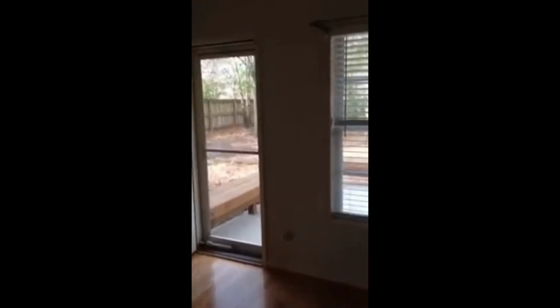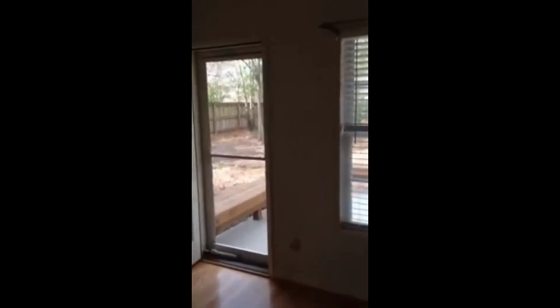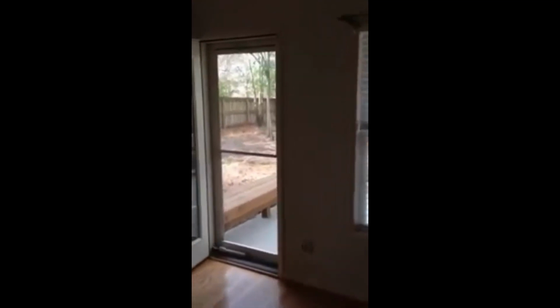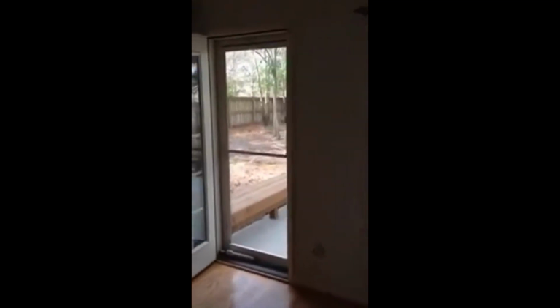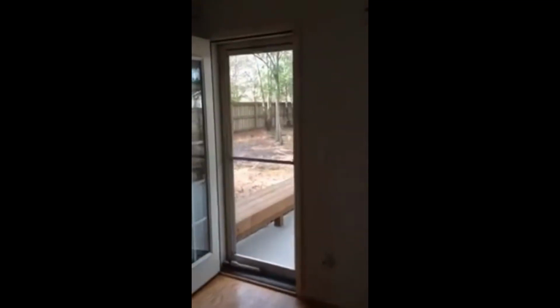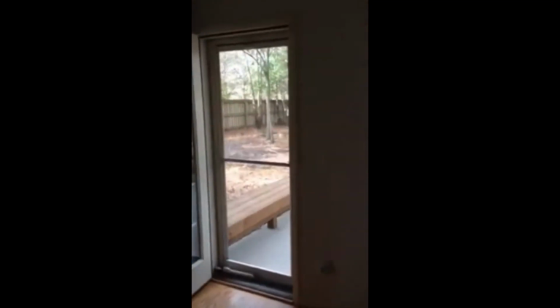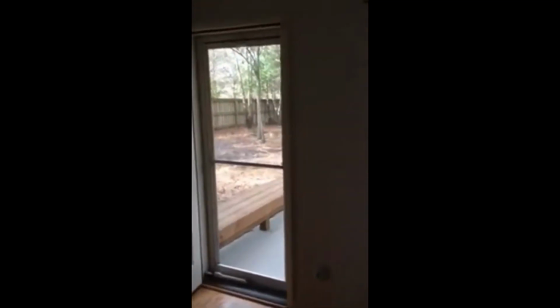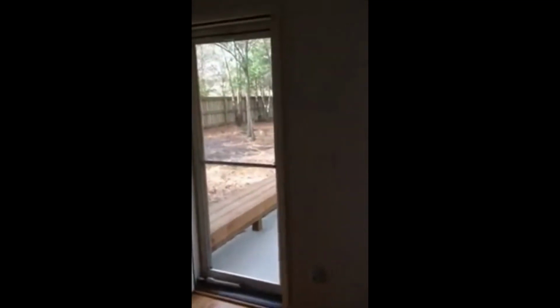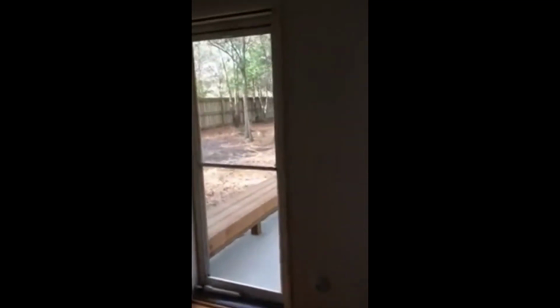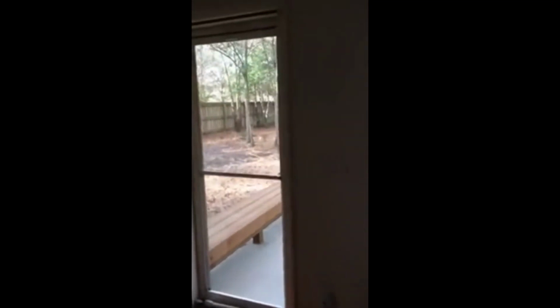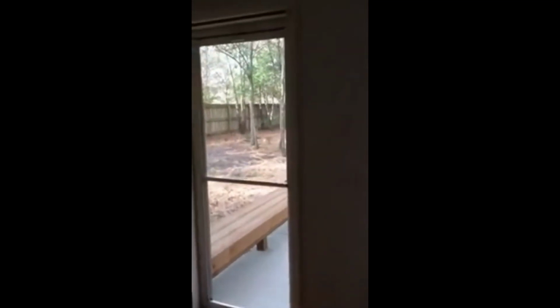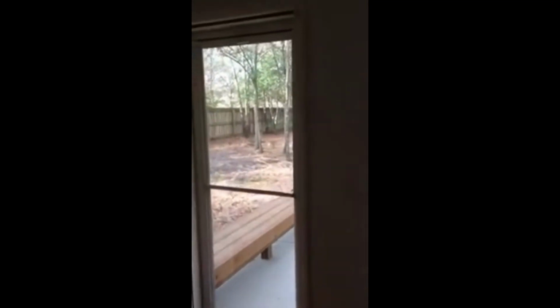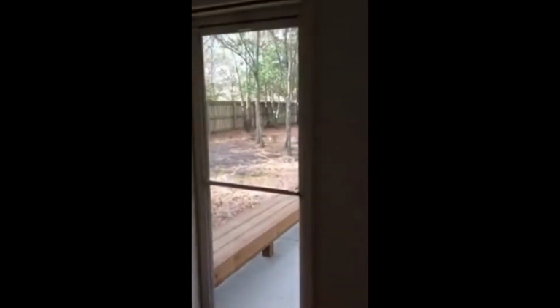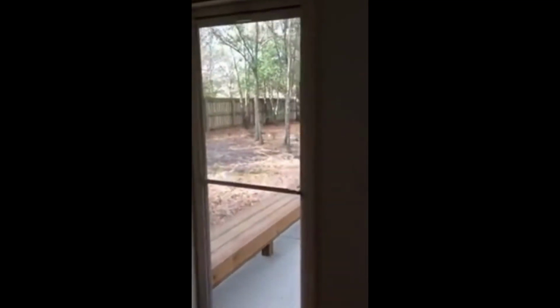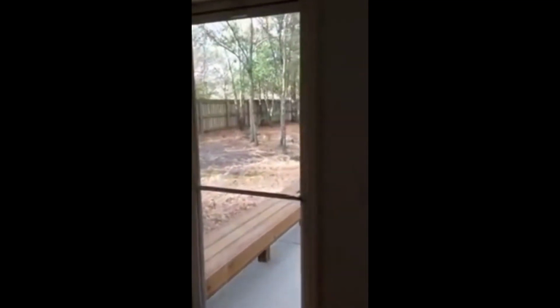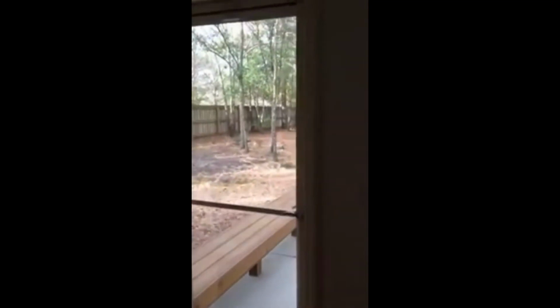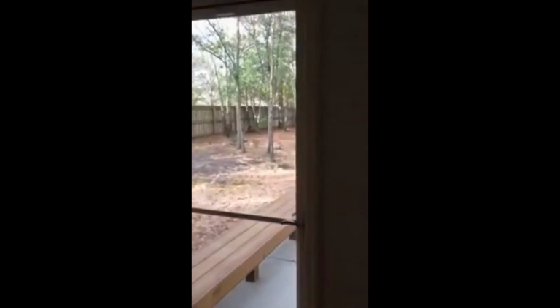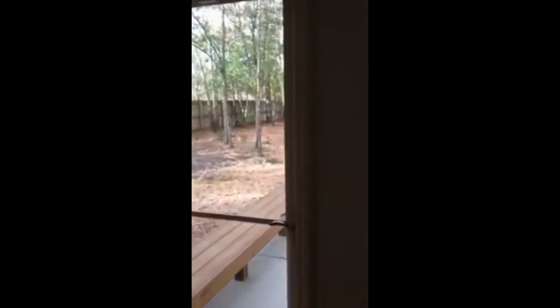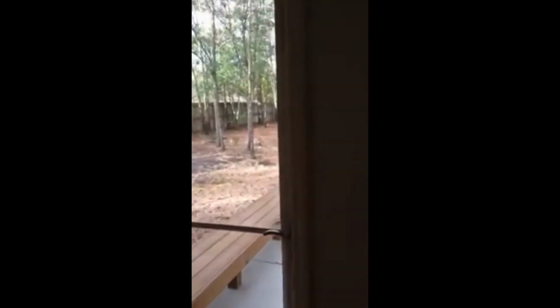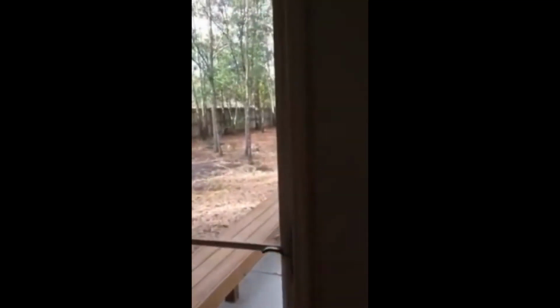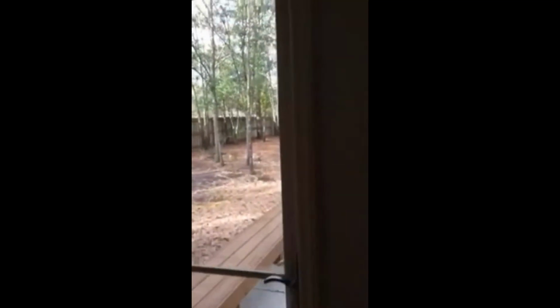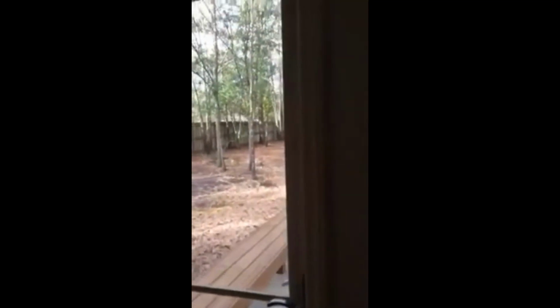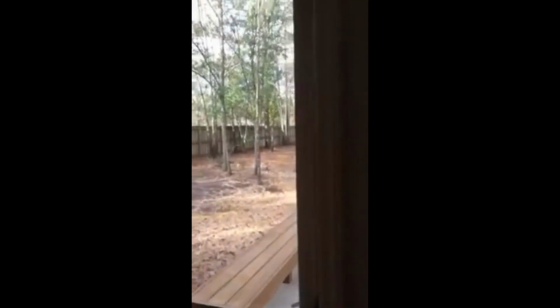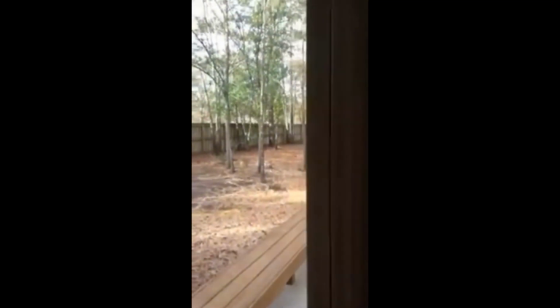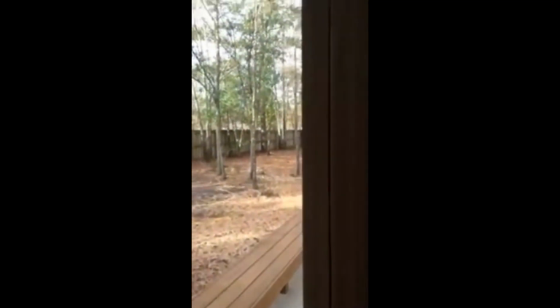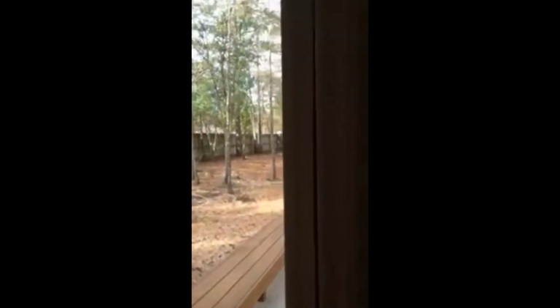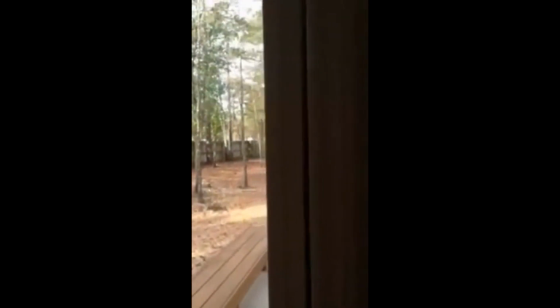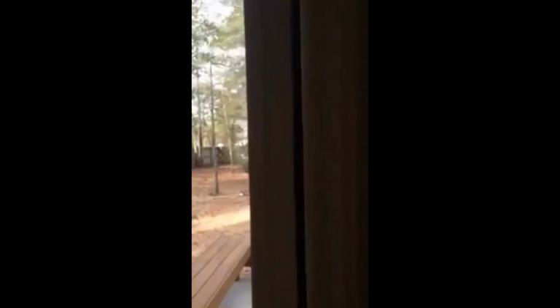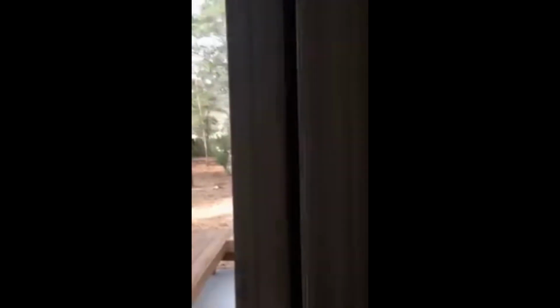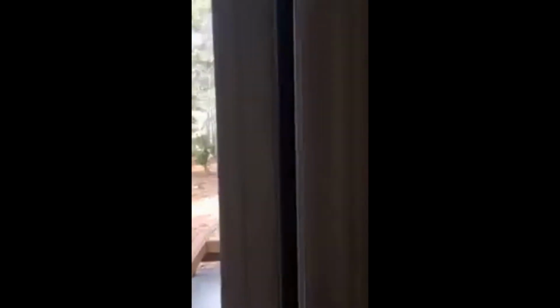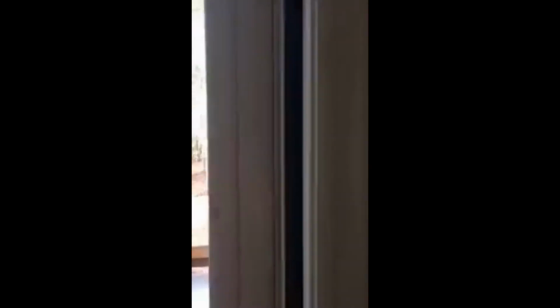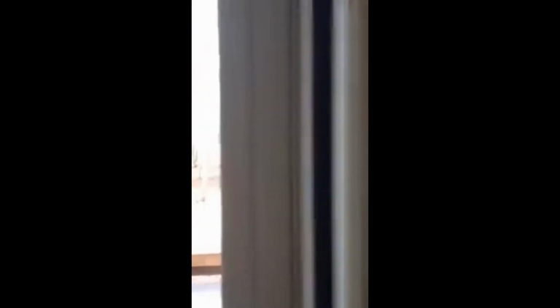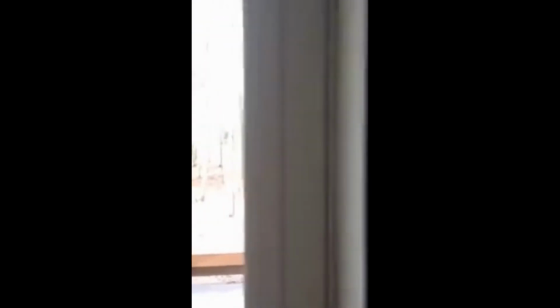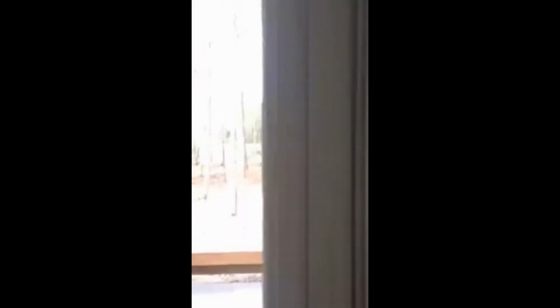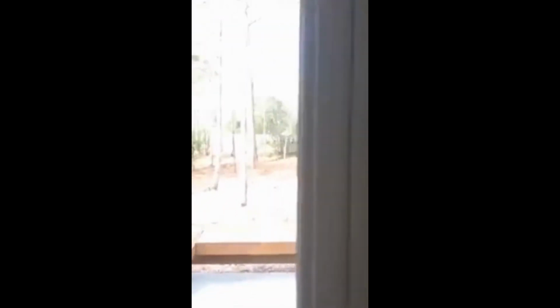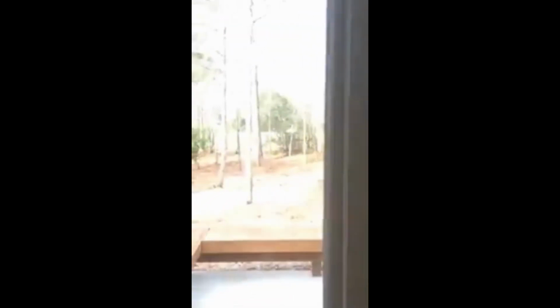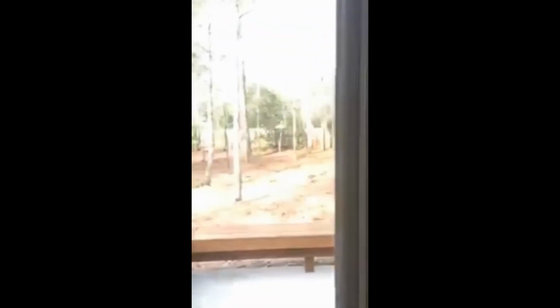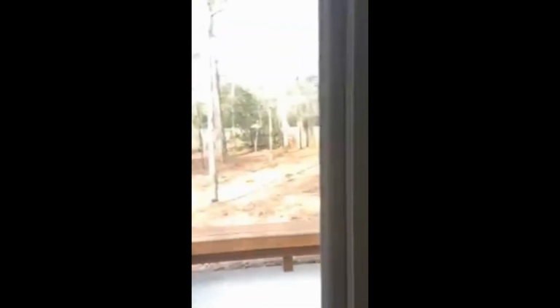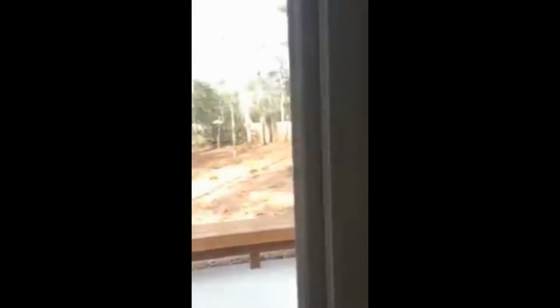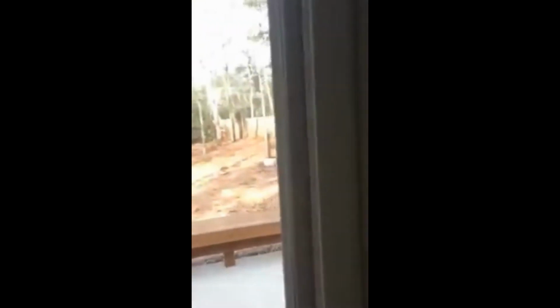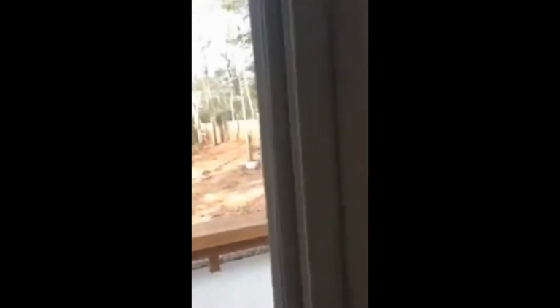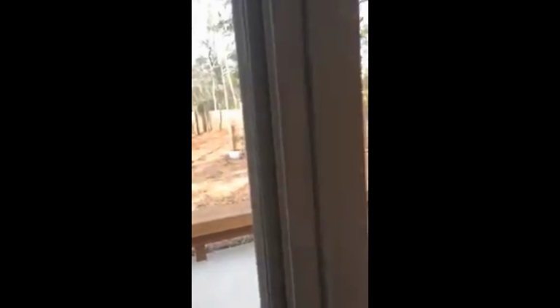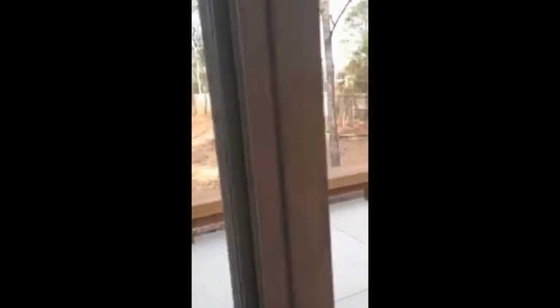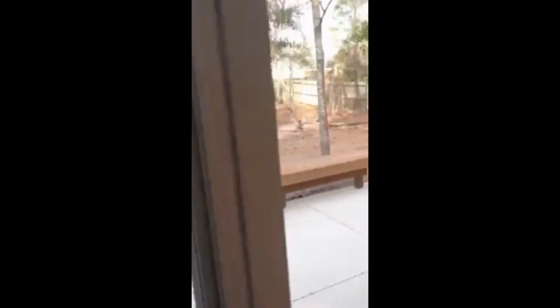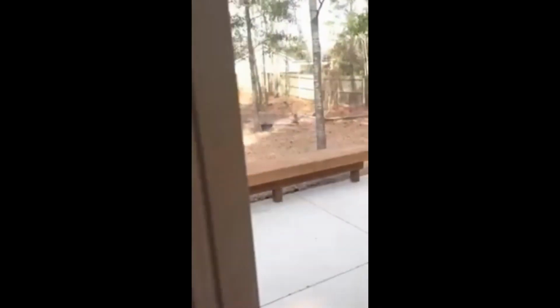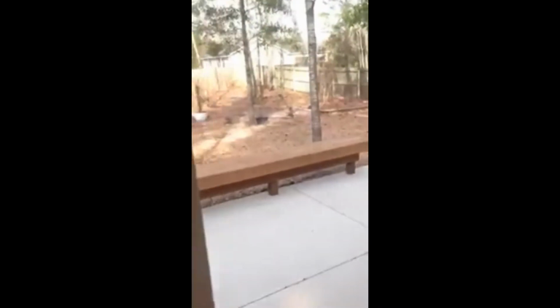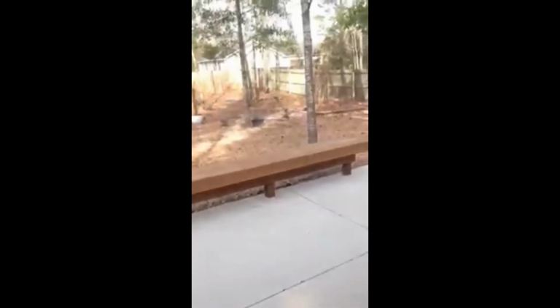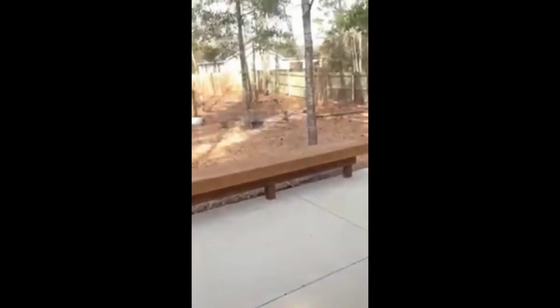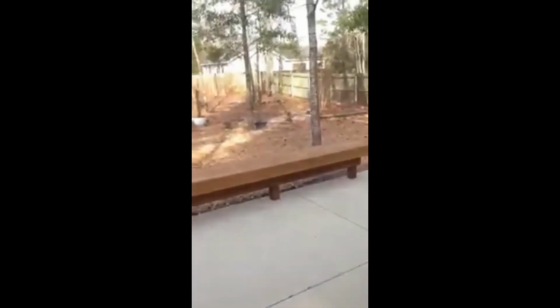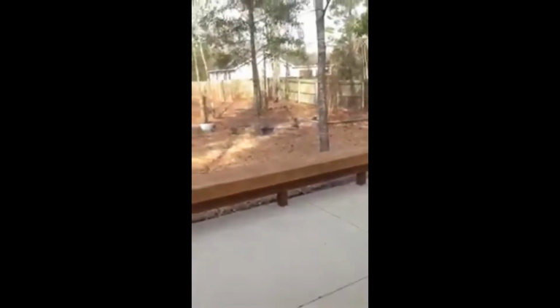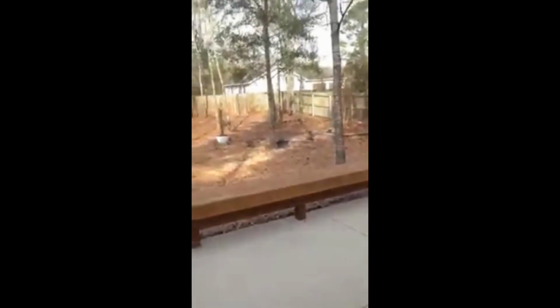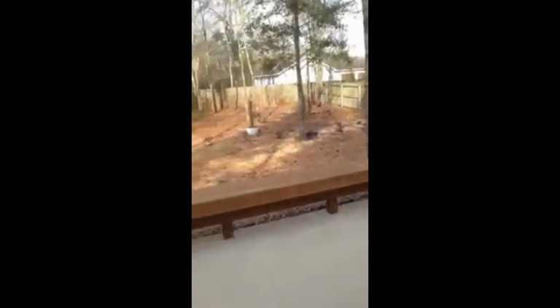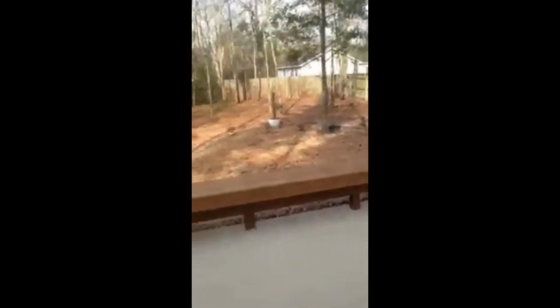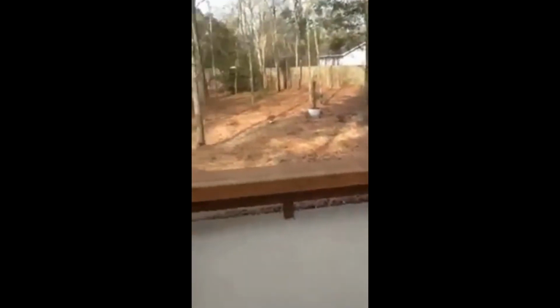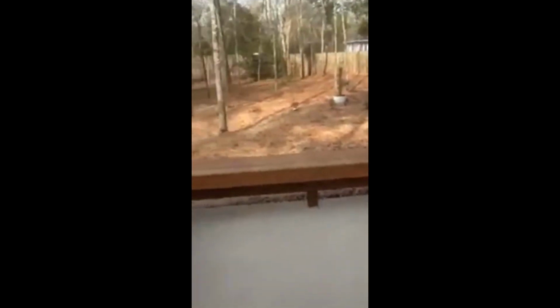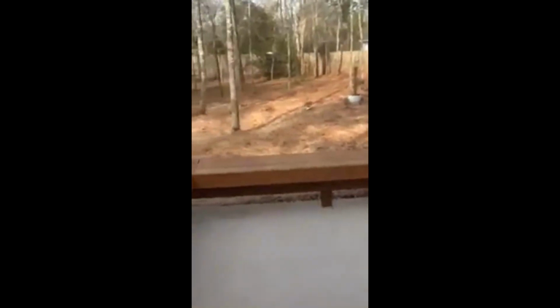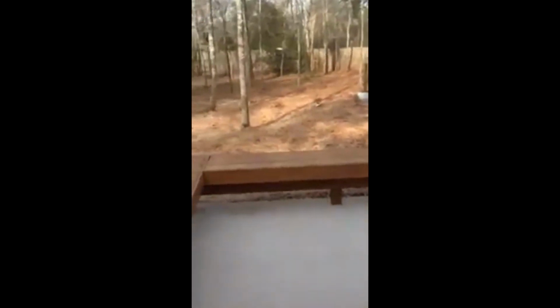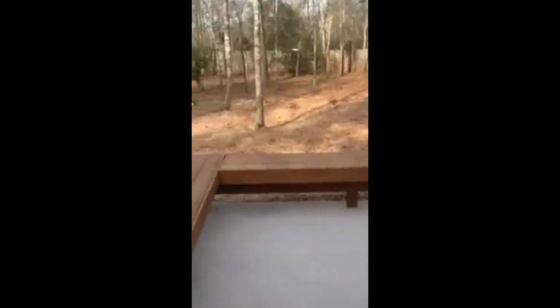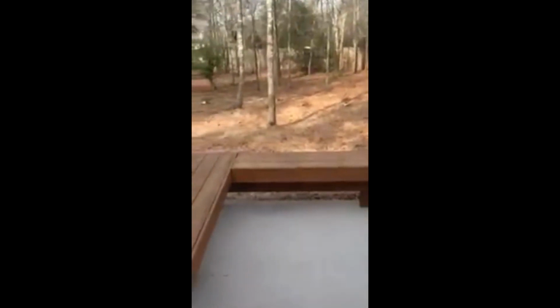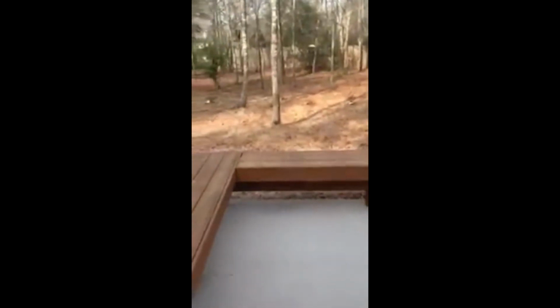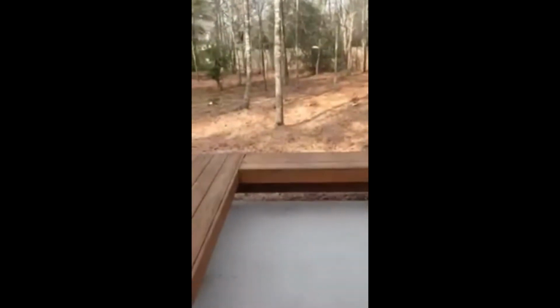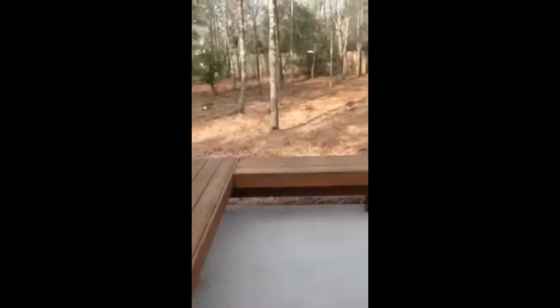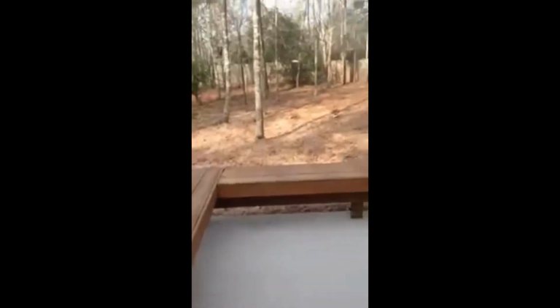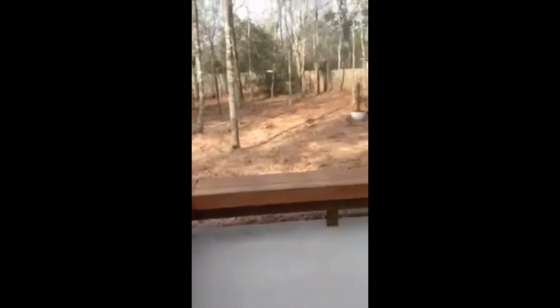And of course it has a really nice backyard — lots of trees, completely fenced in, and a nice little patio with extra seating.